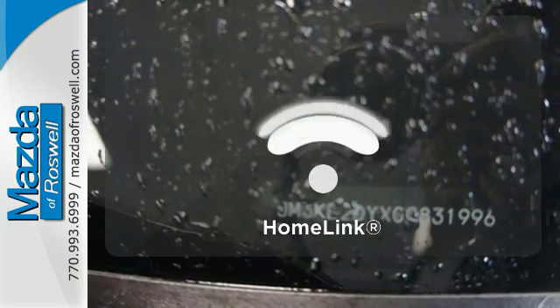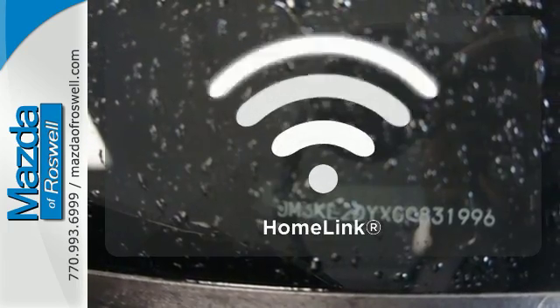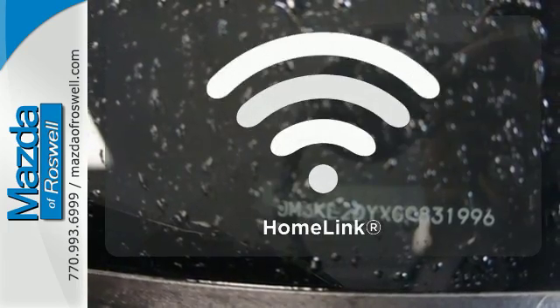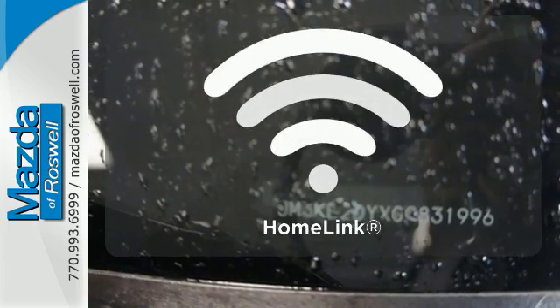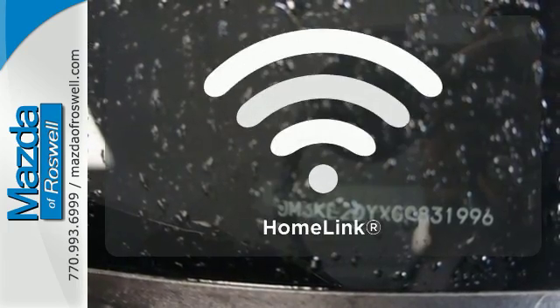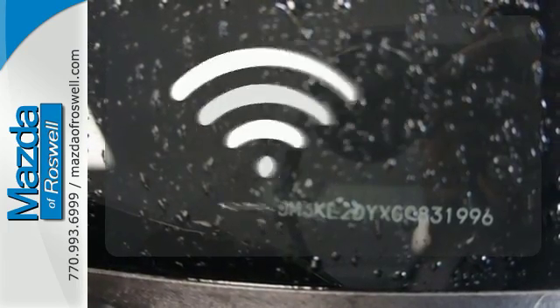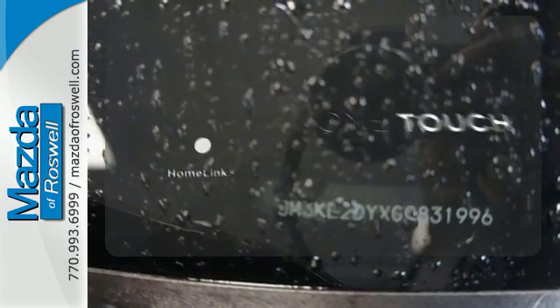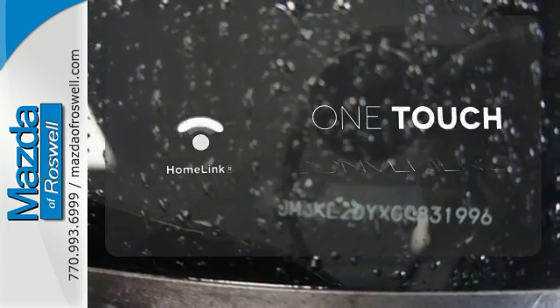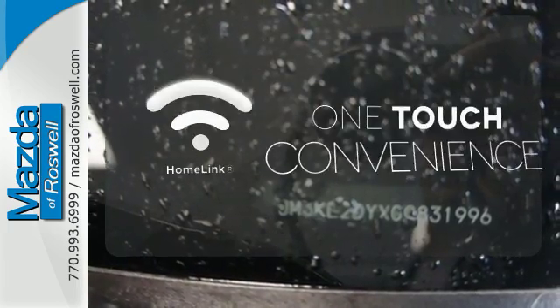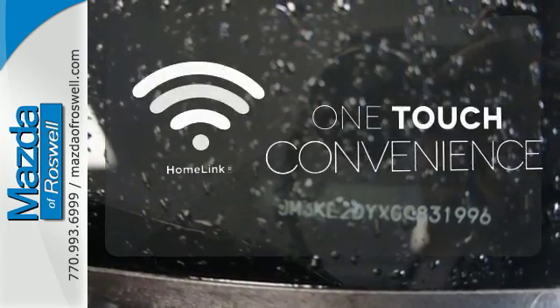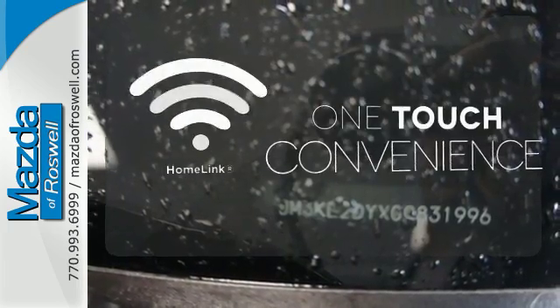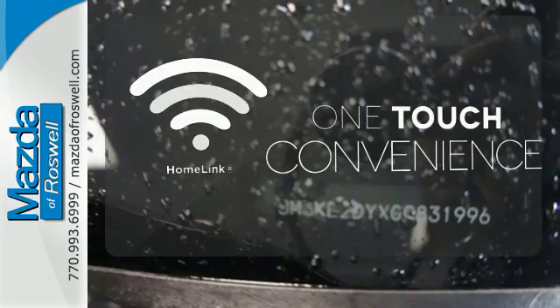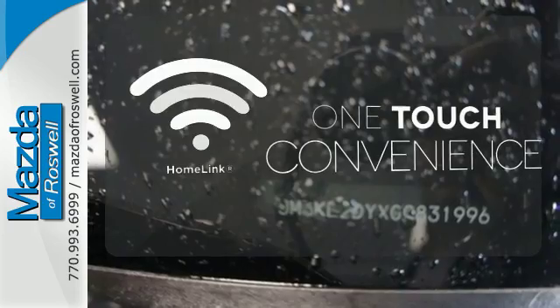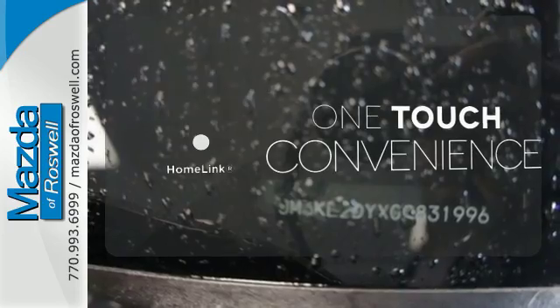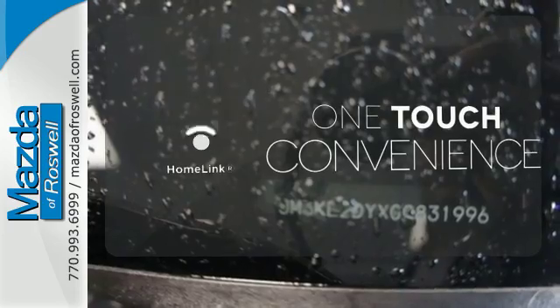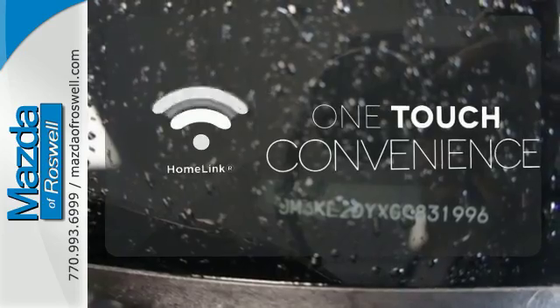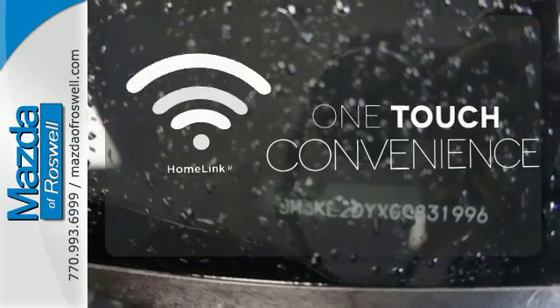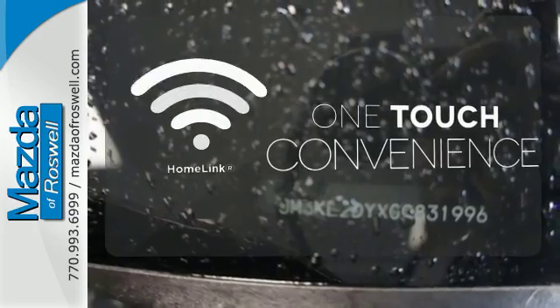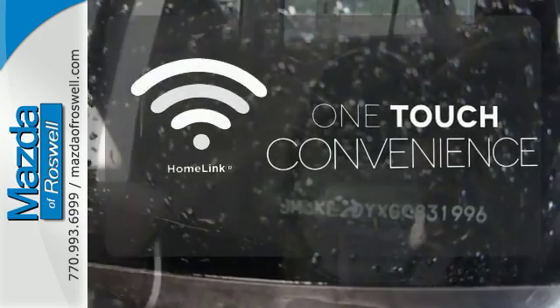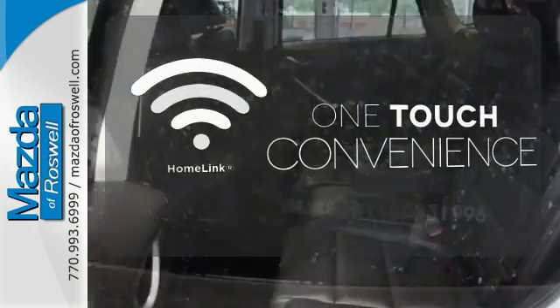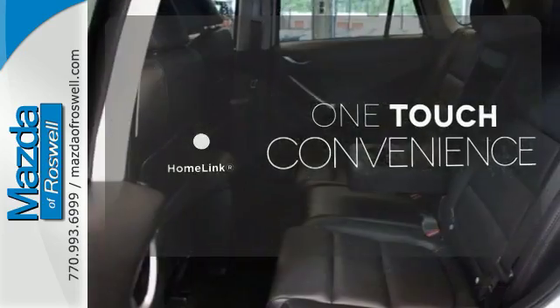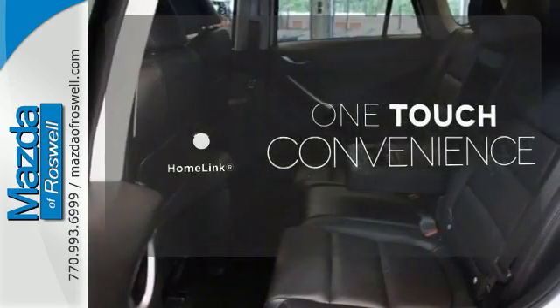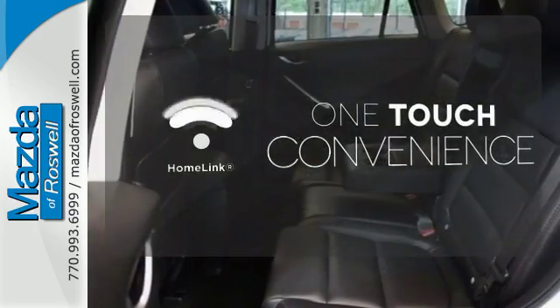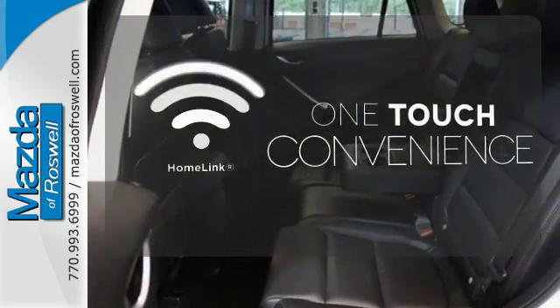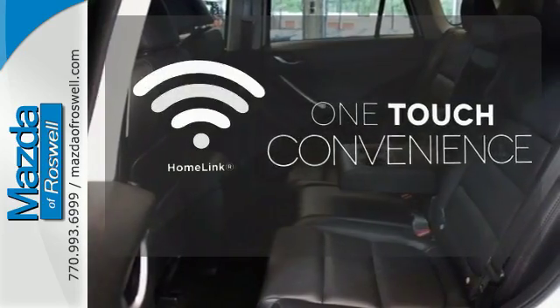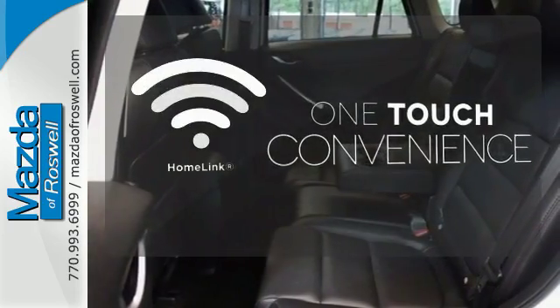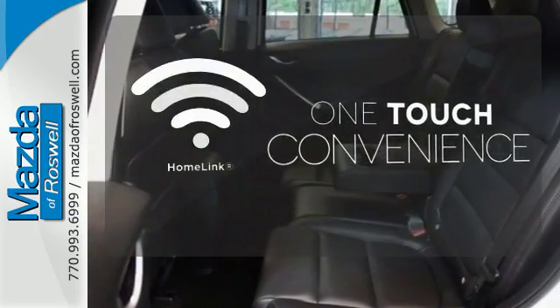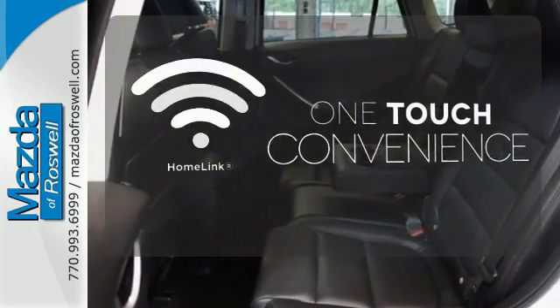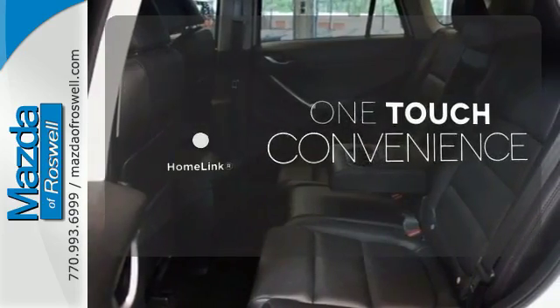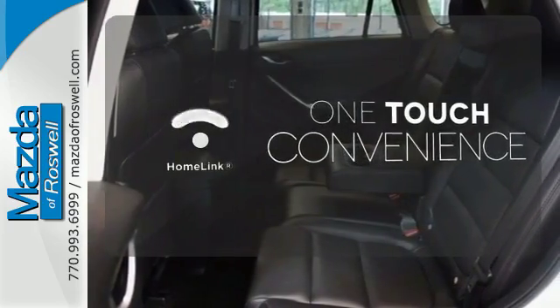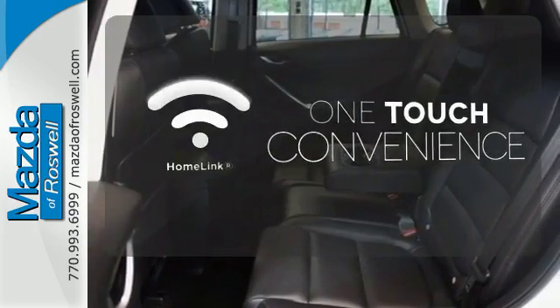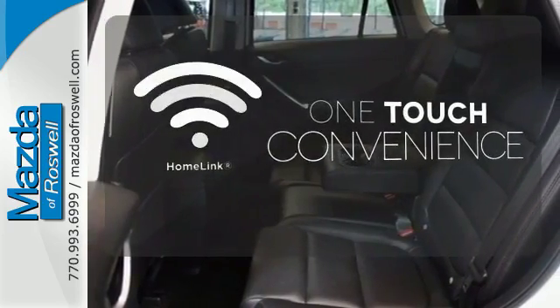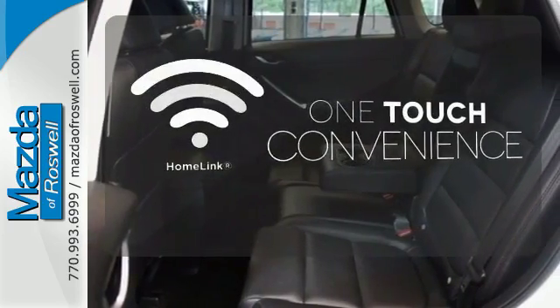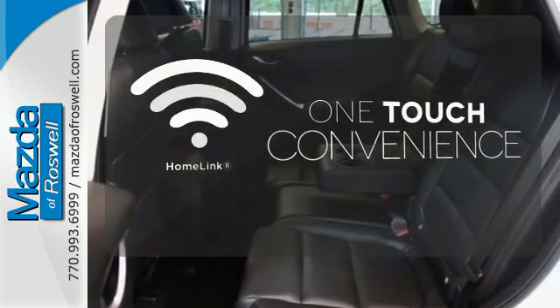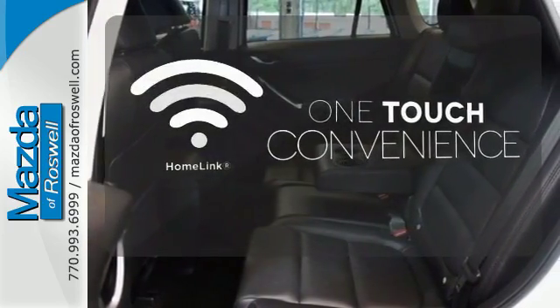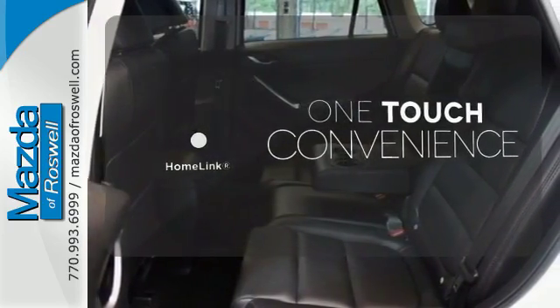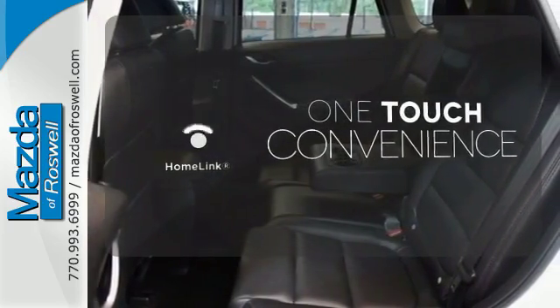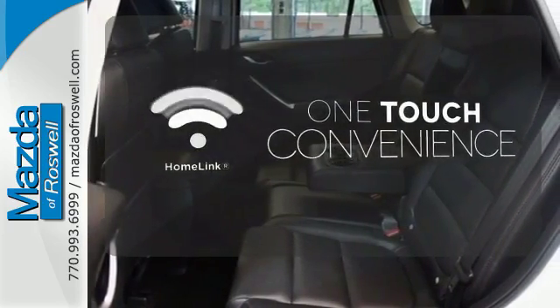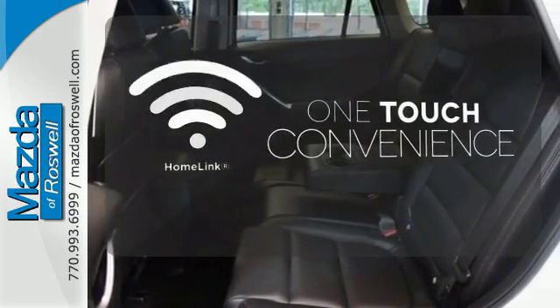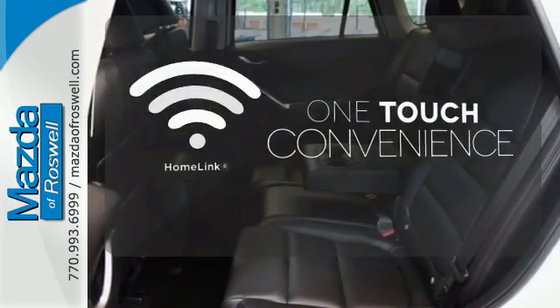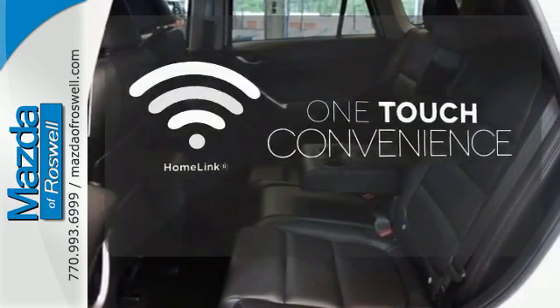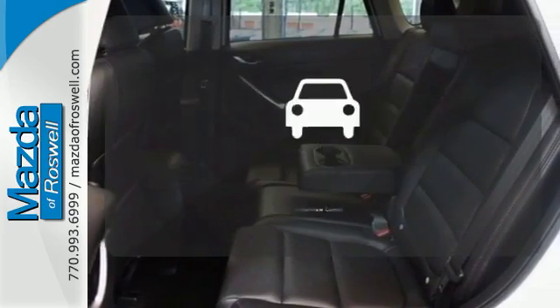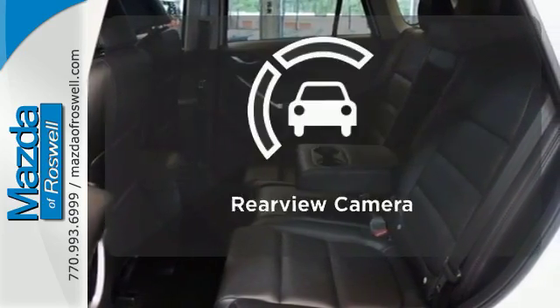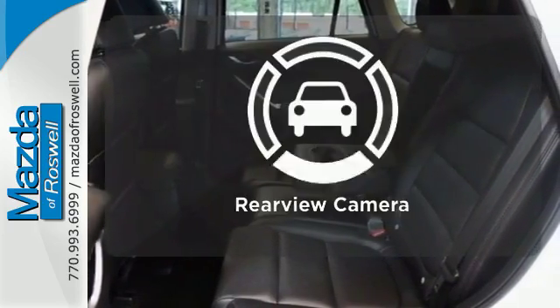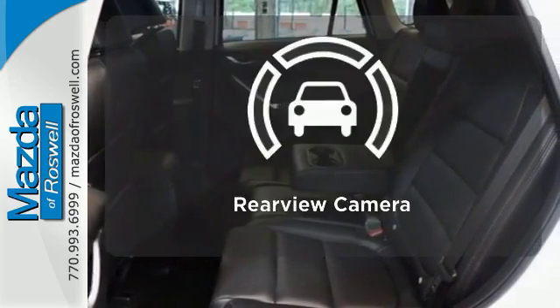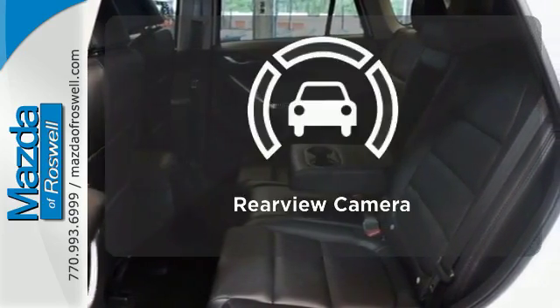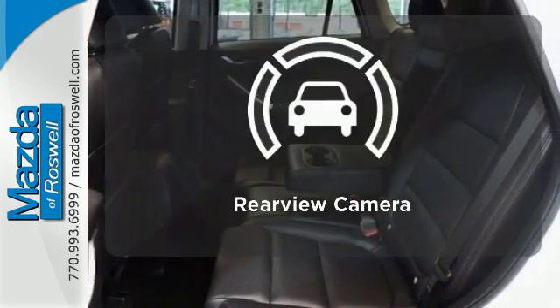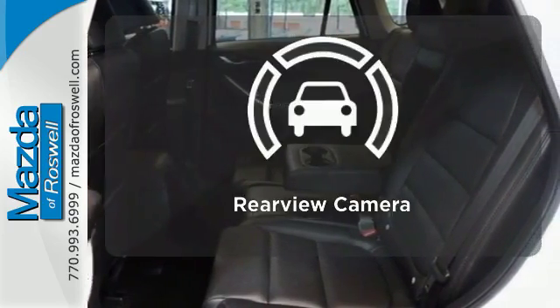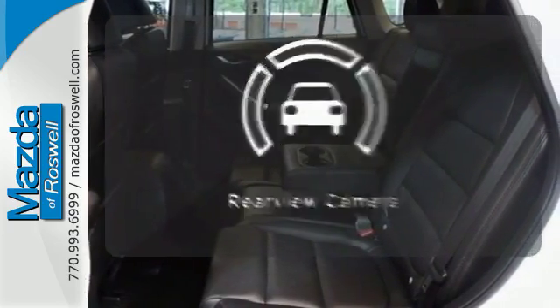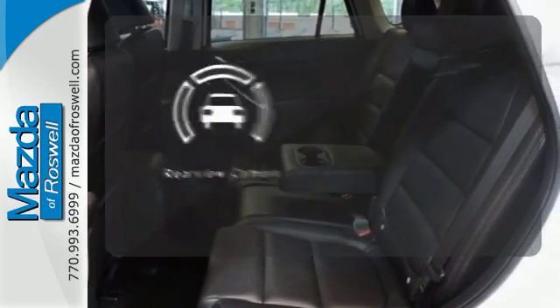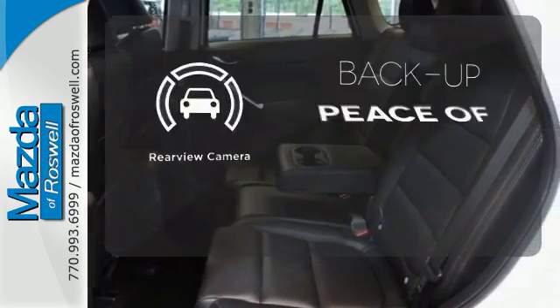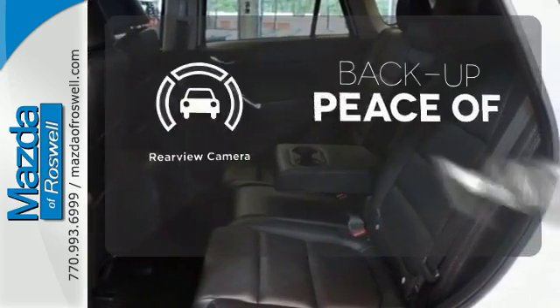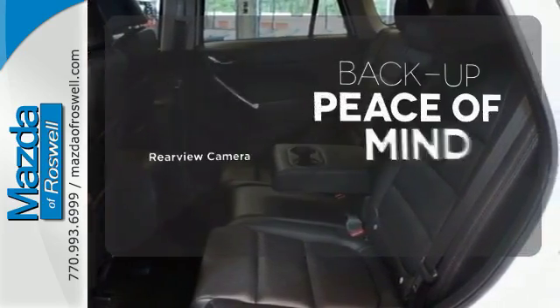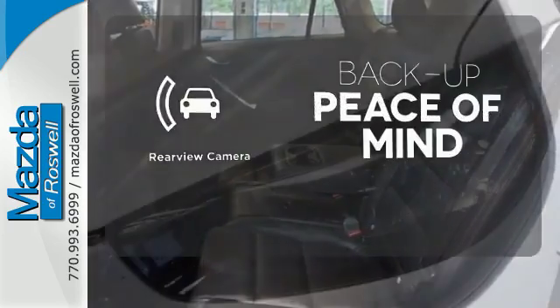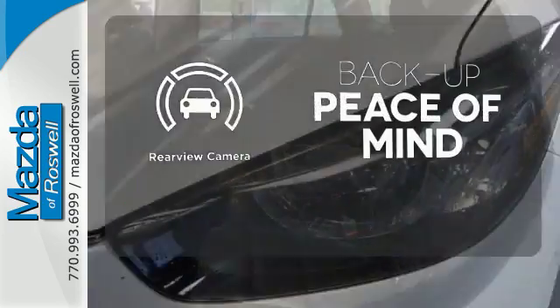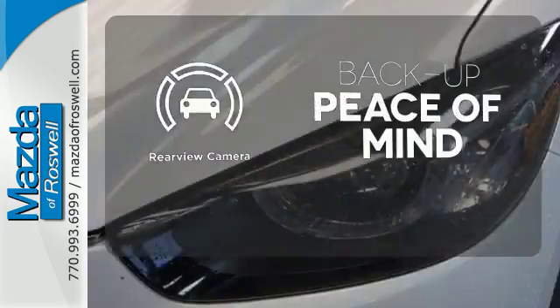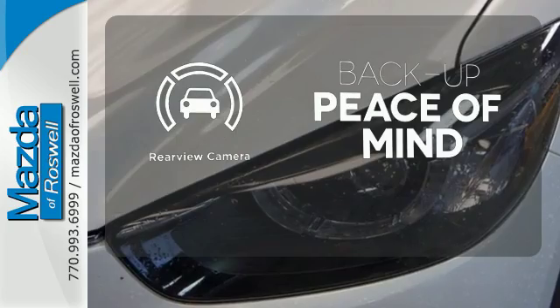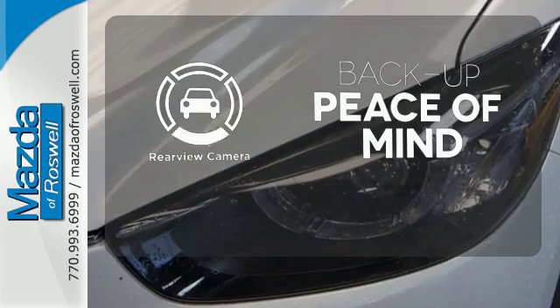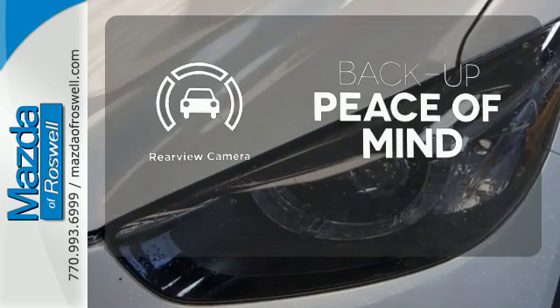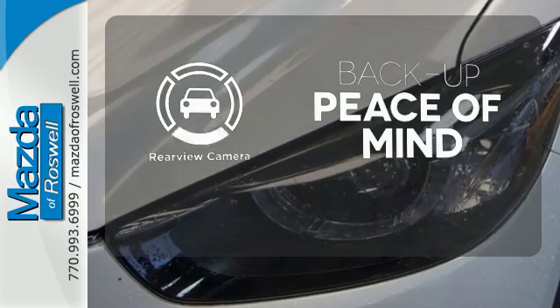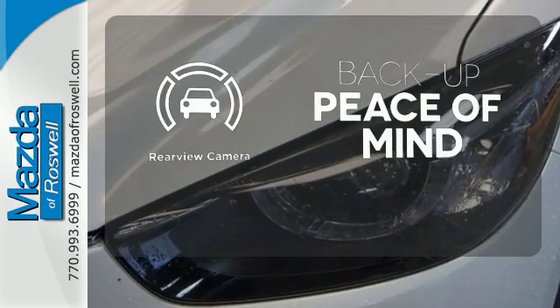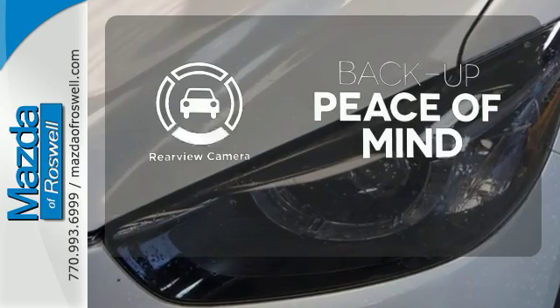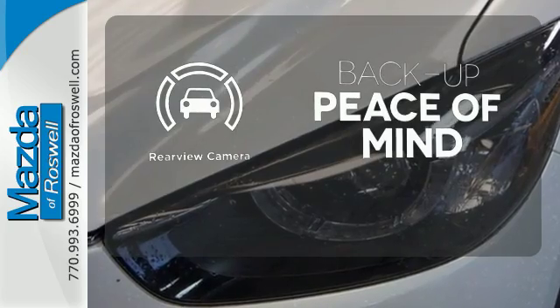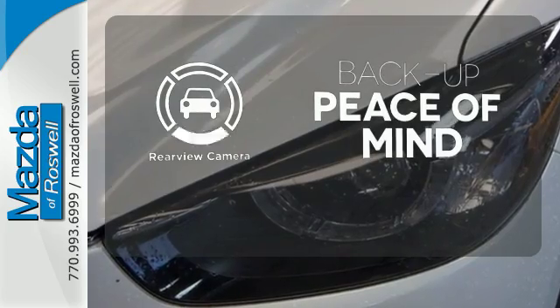With Homelink, one touch makes your arrival as welcoming as if you'd never left. Hindsight is 20-20 with a backup camera.